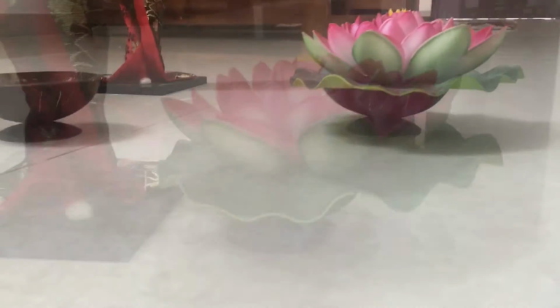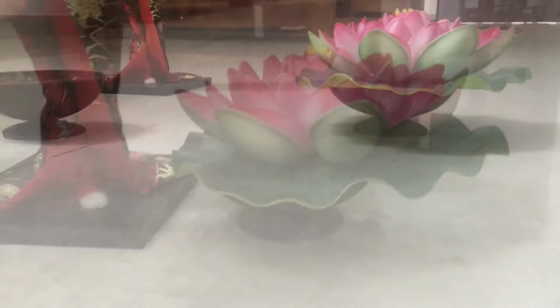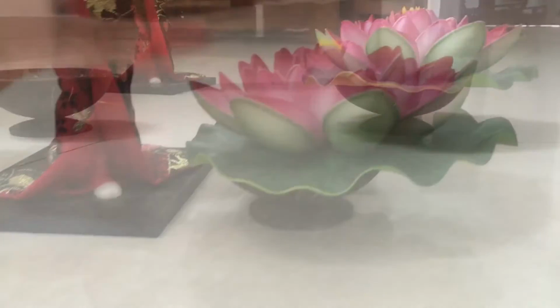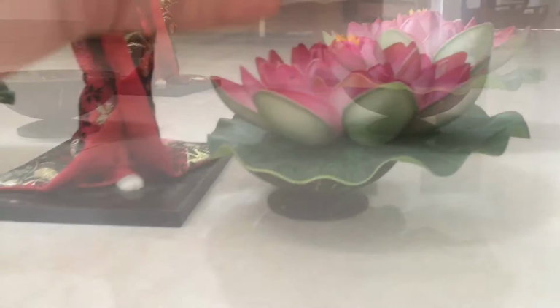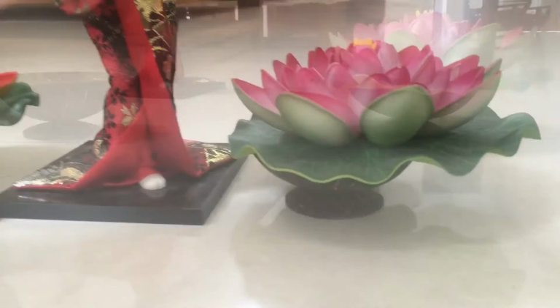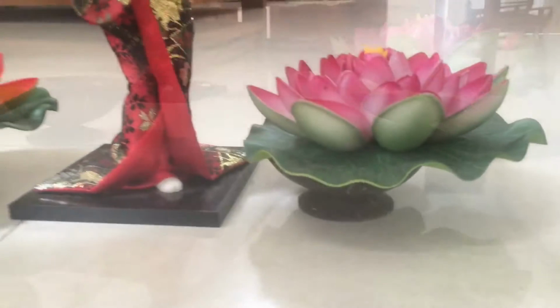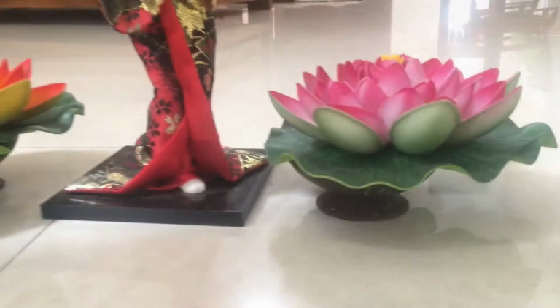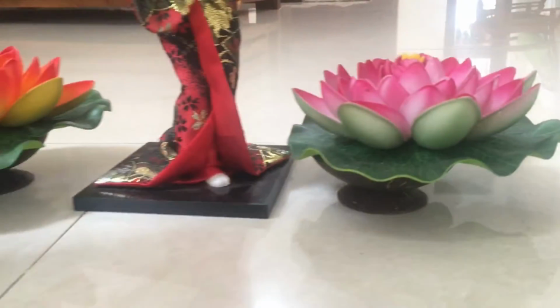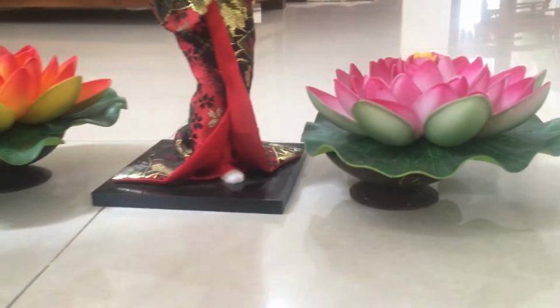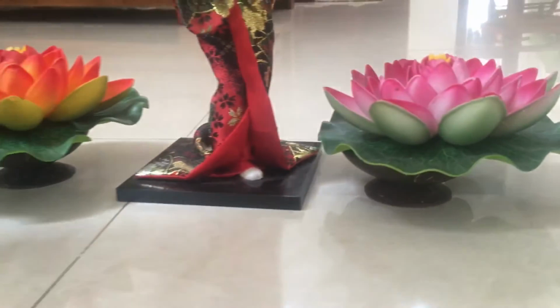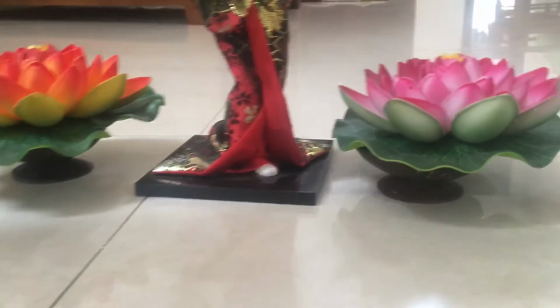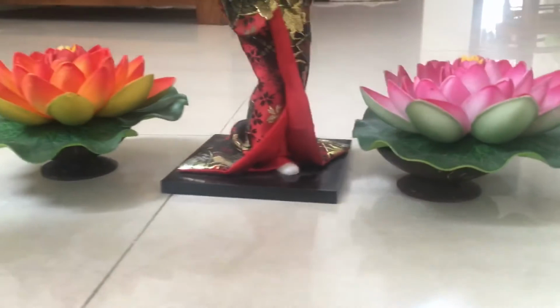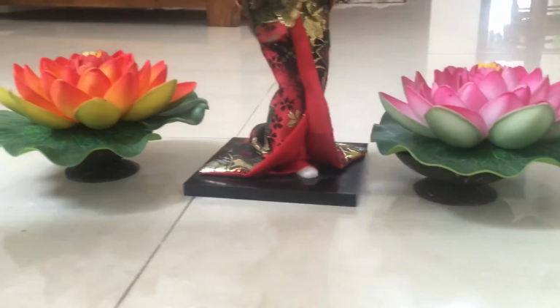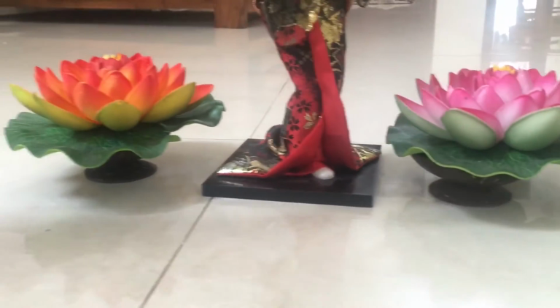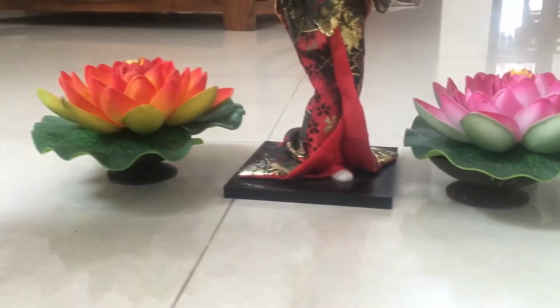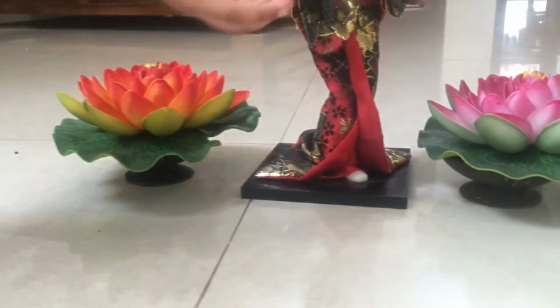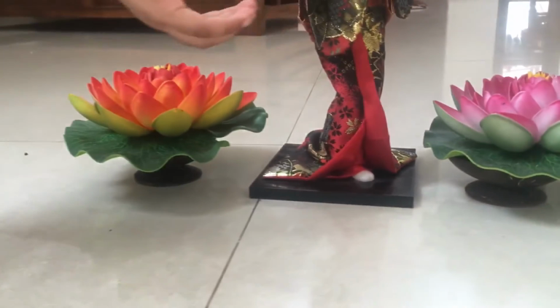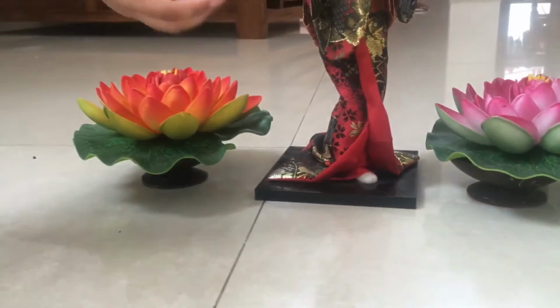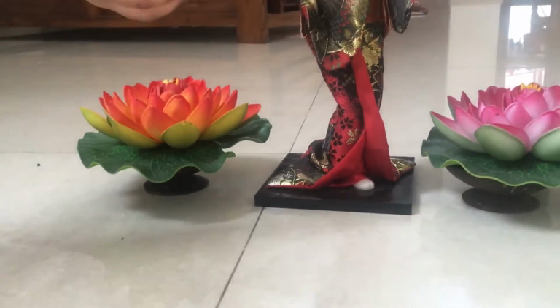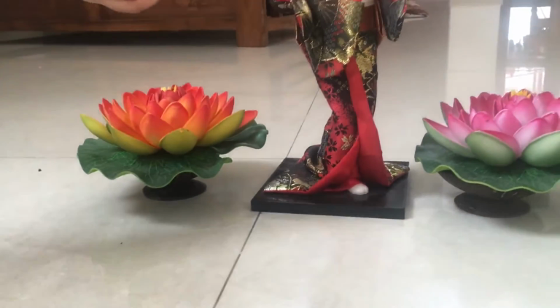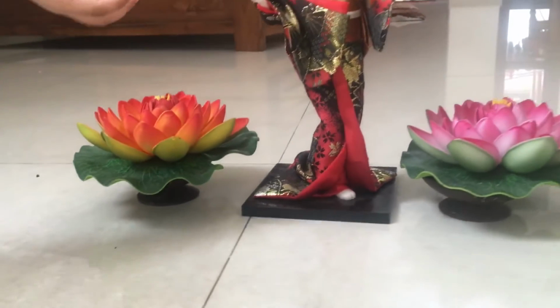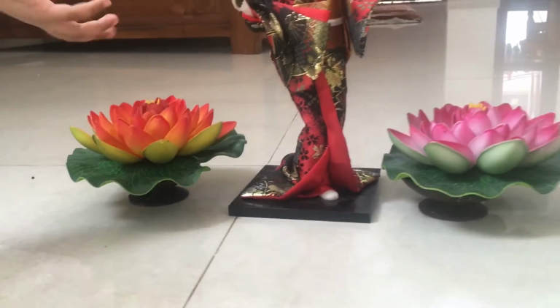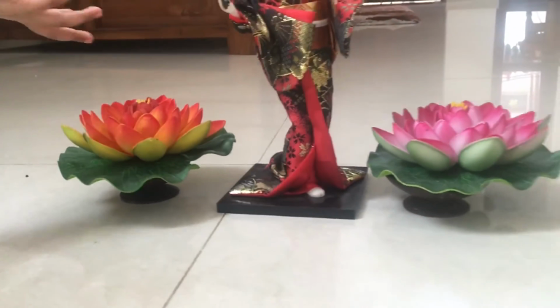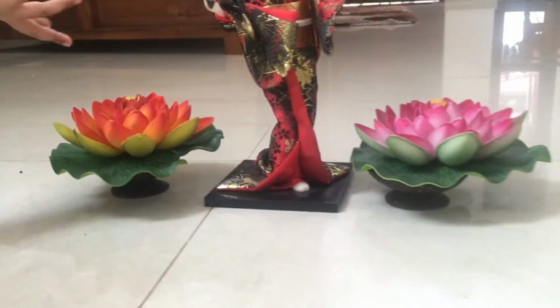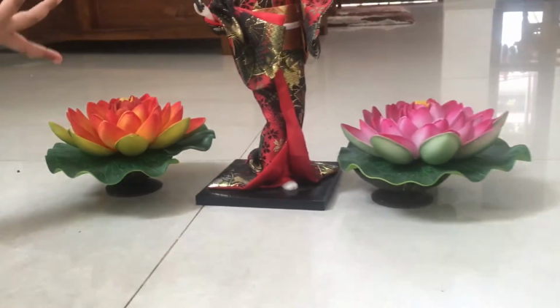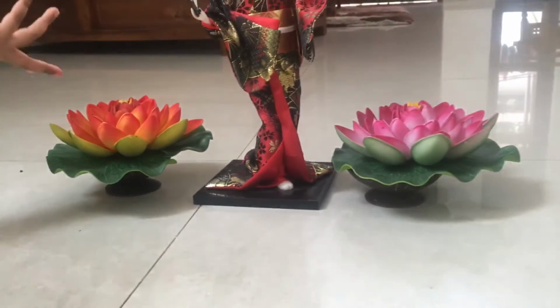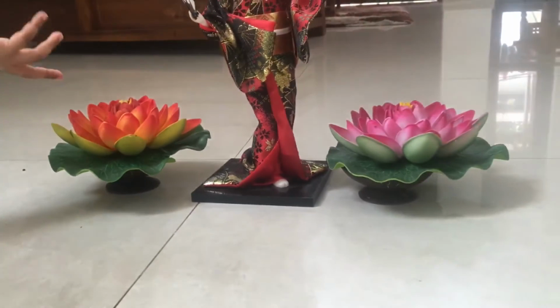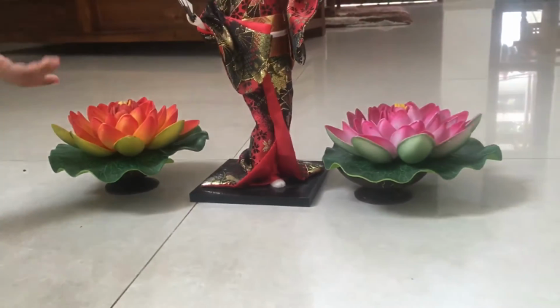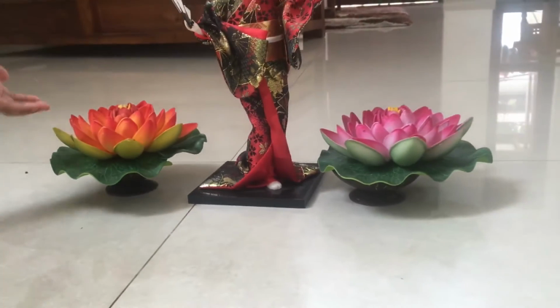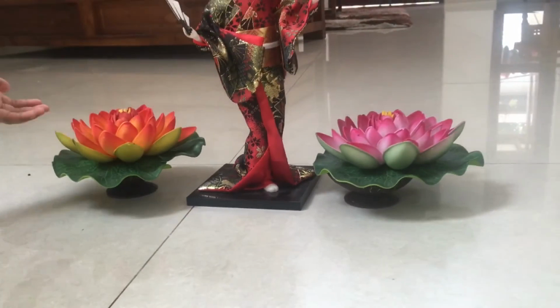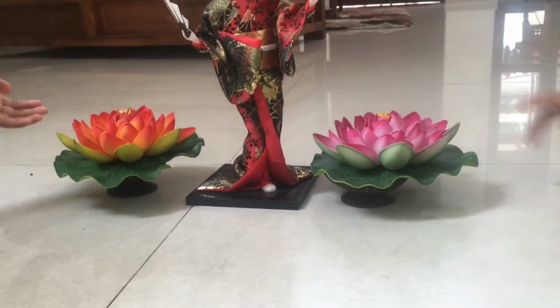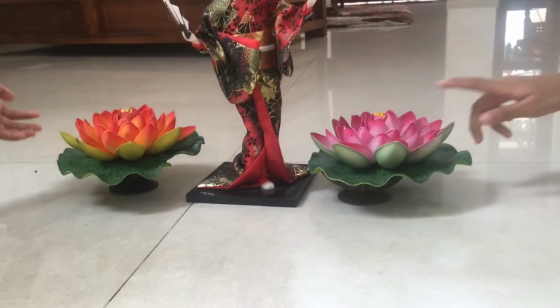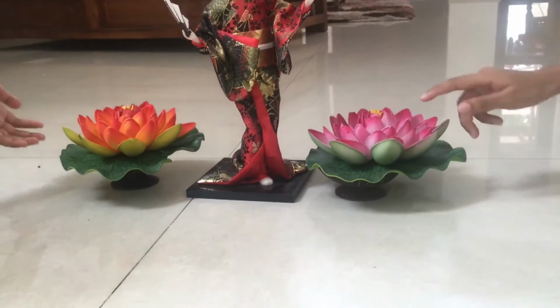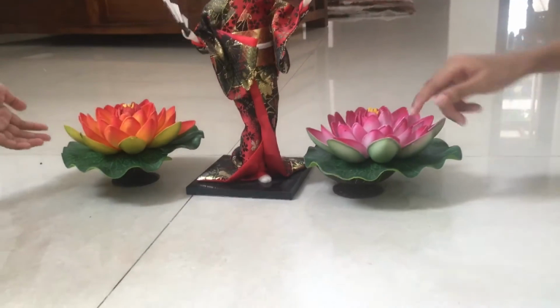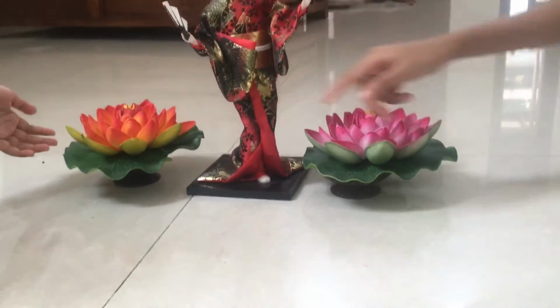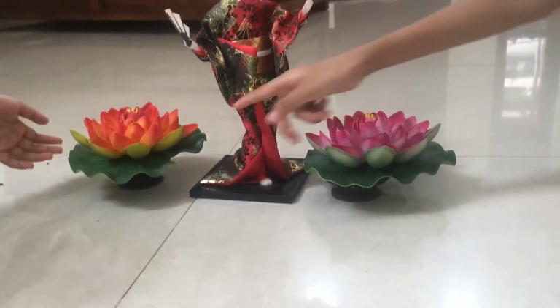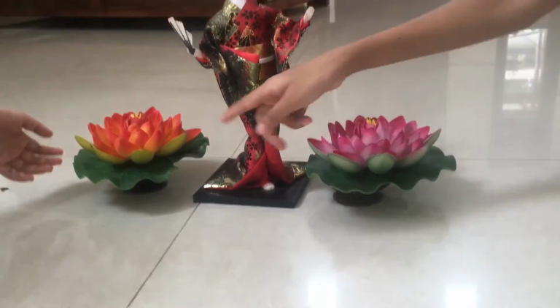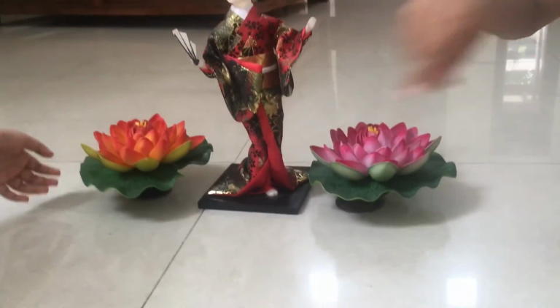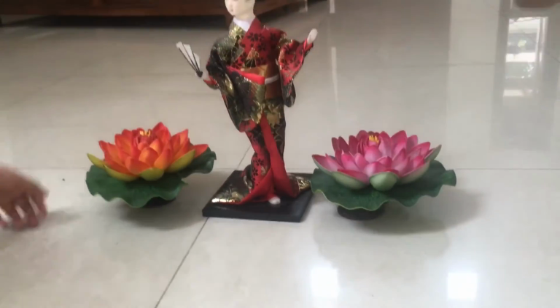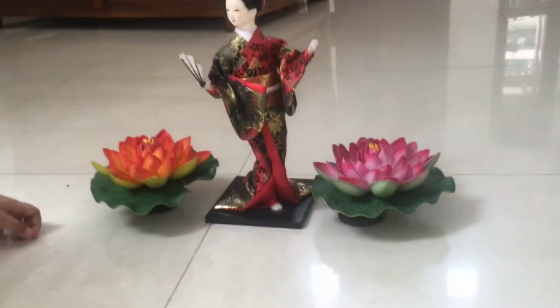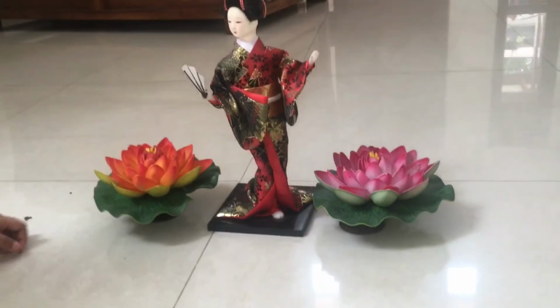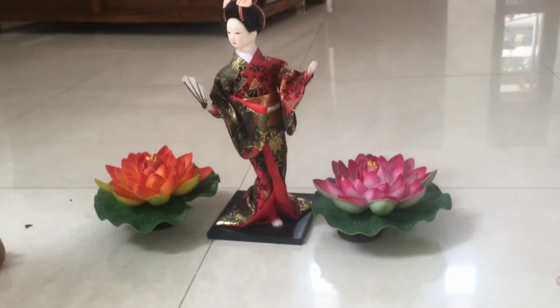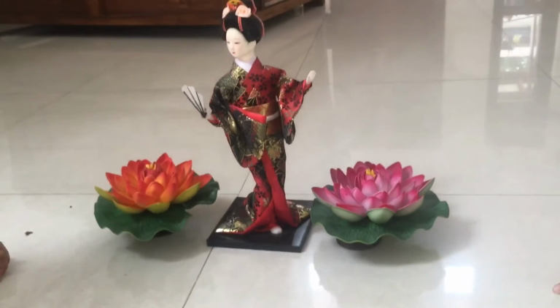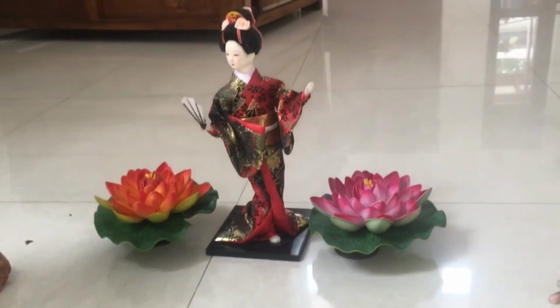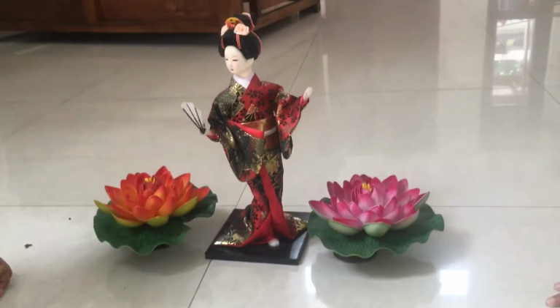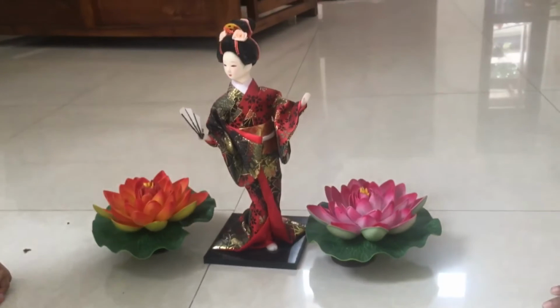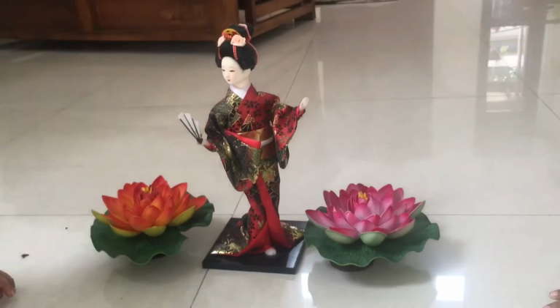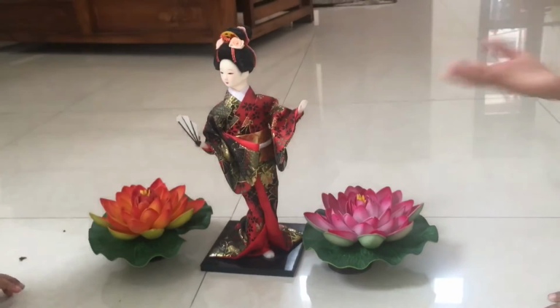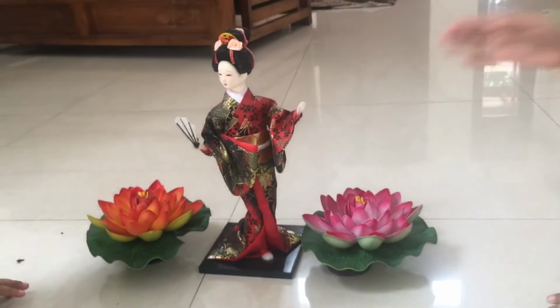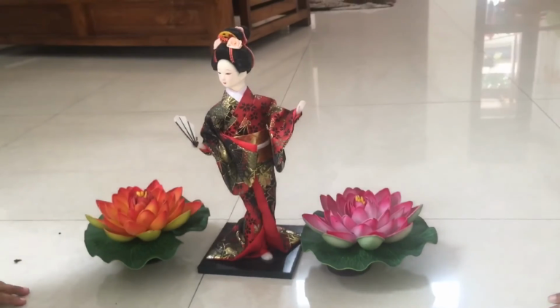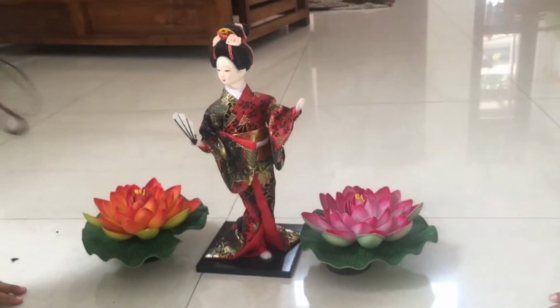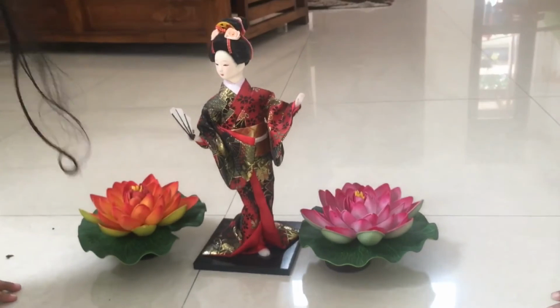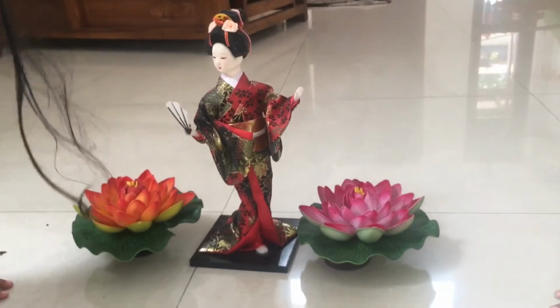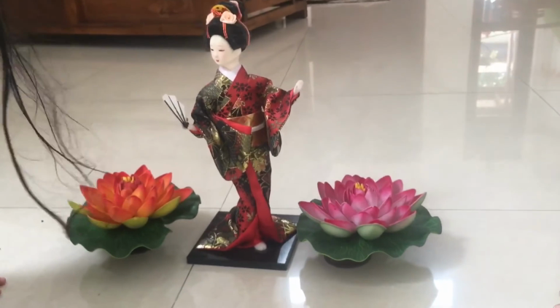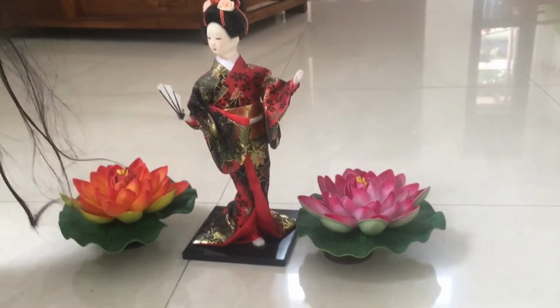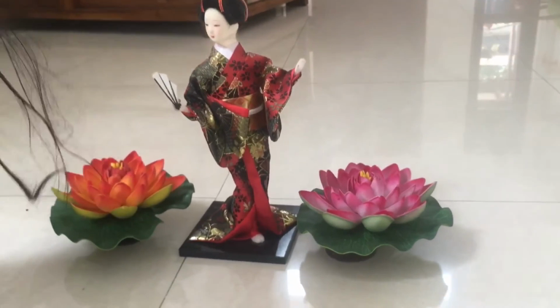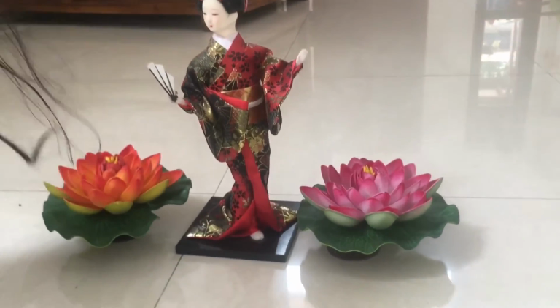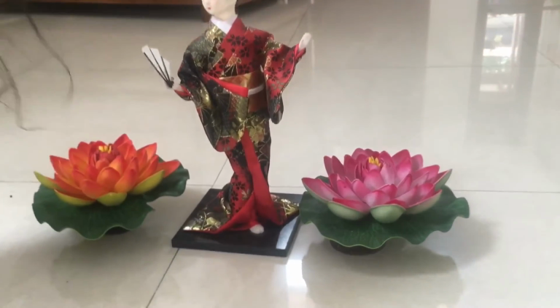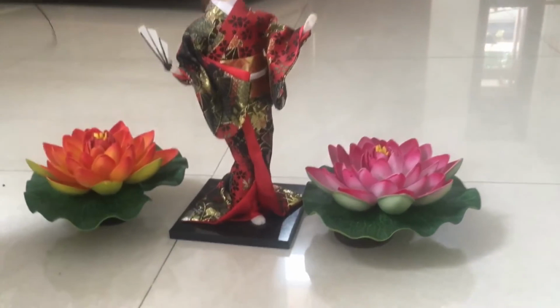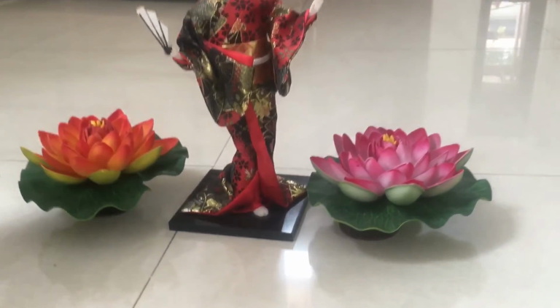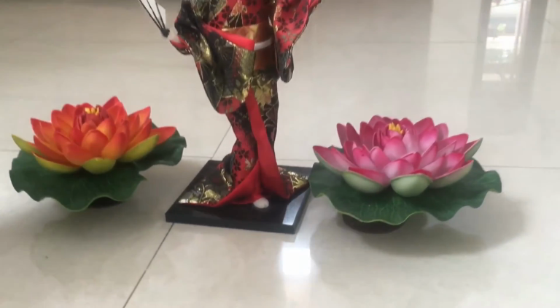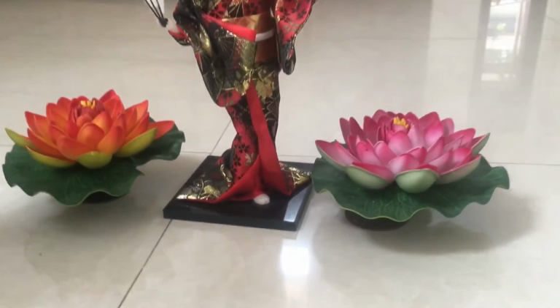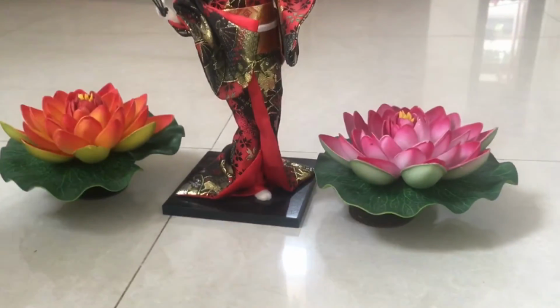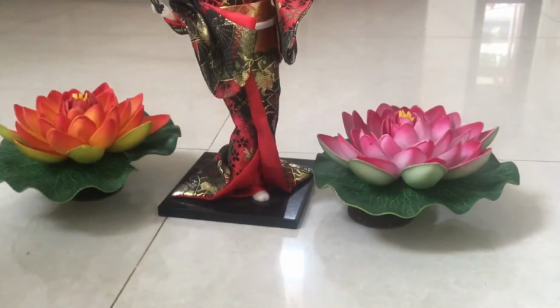As you can see we finished the flowers. We put the flowers beside the transfer. It looks not prettier.